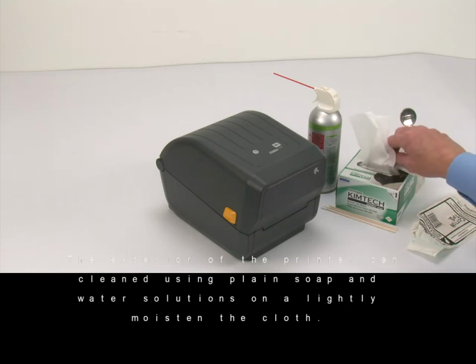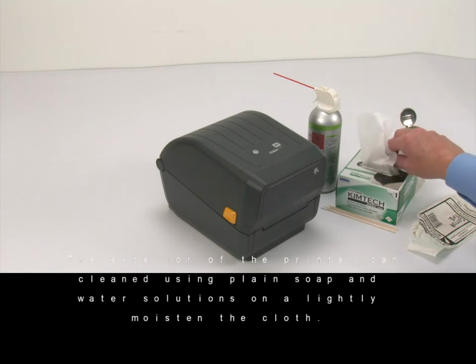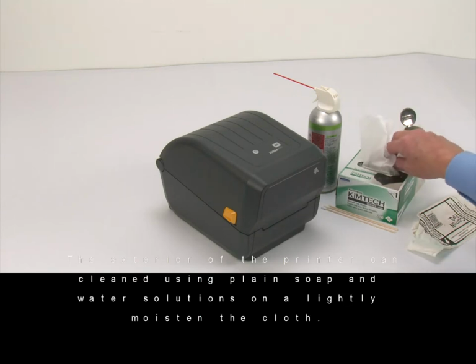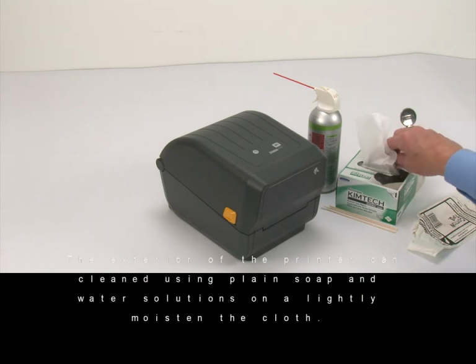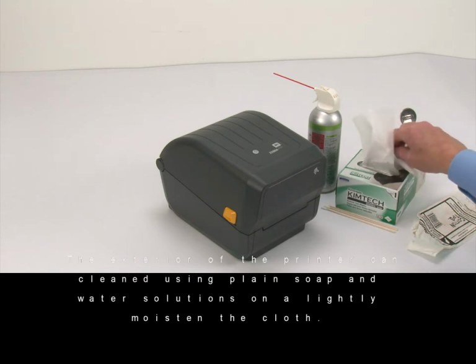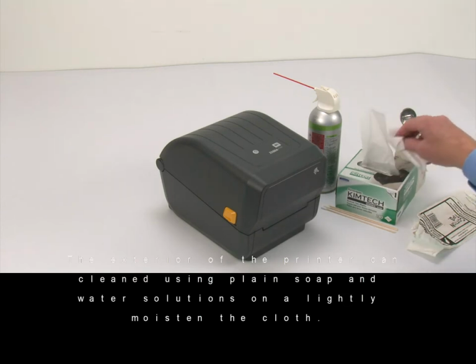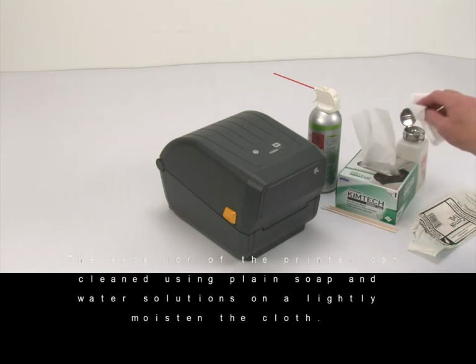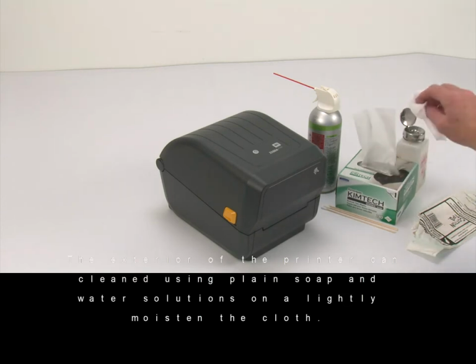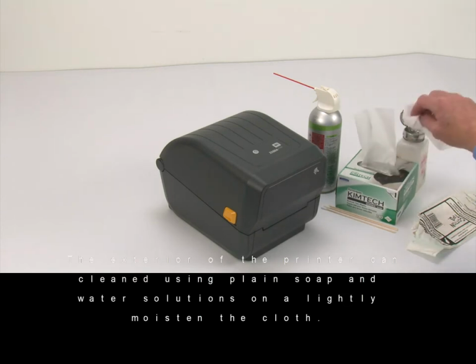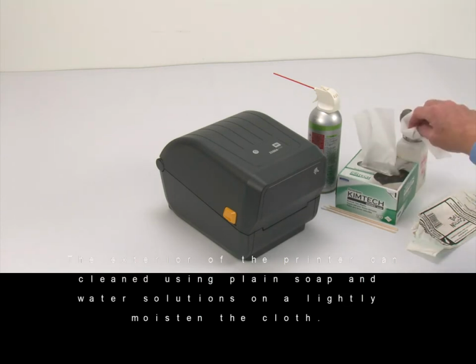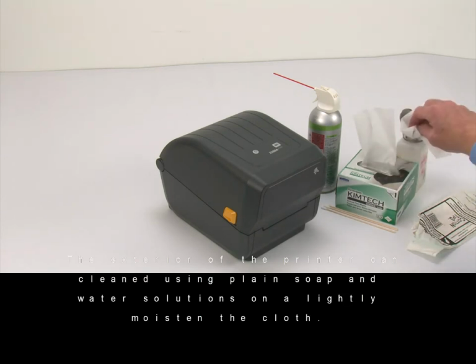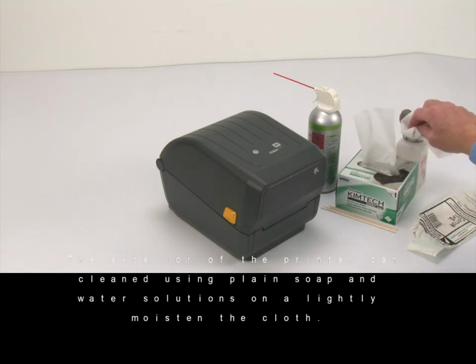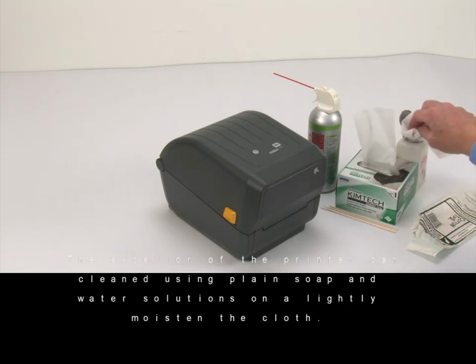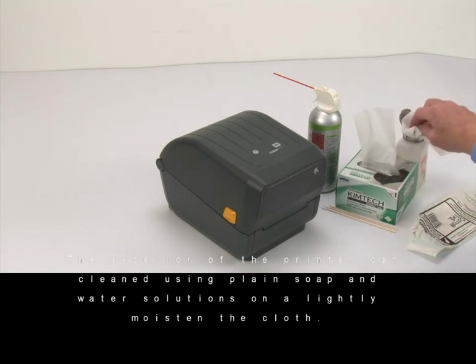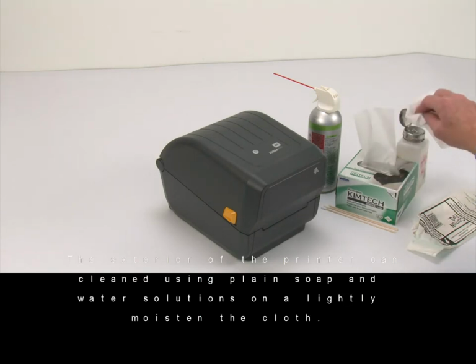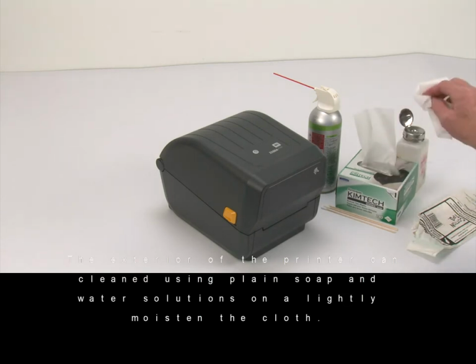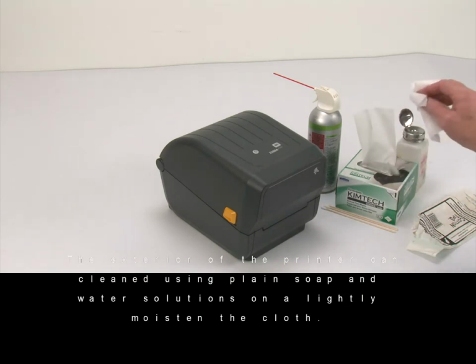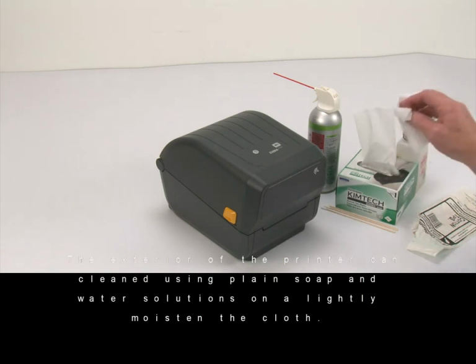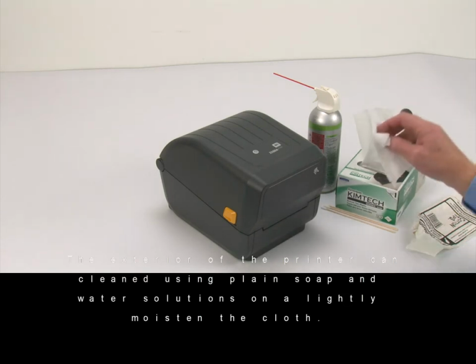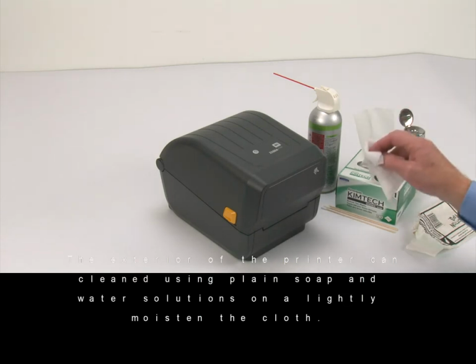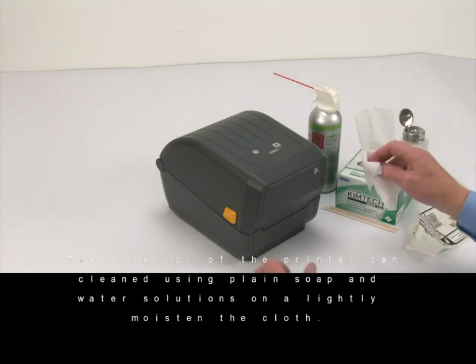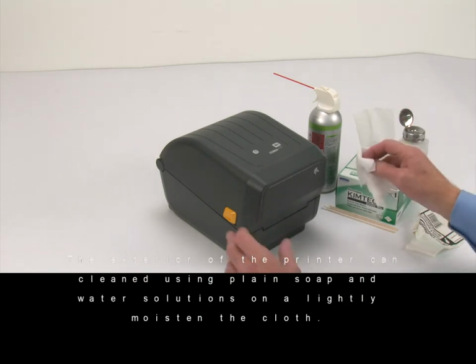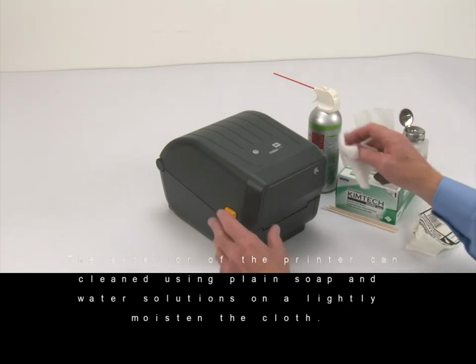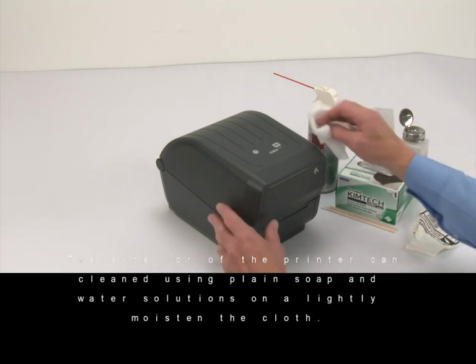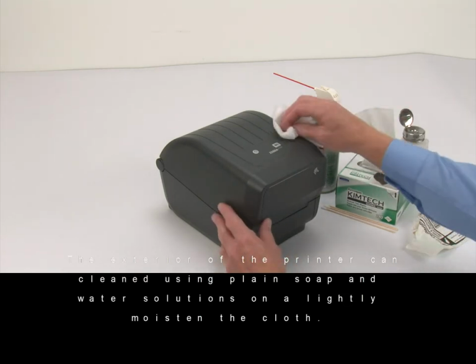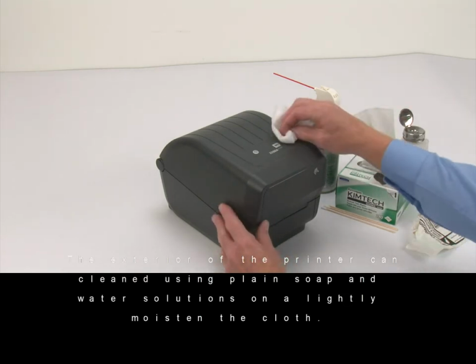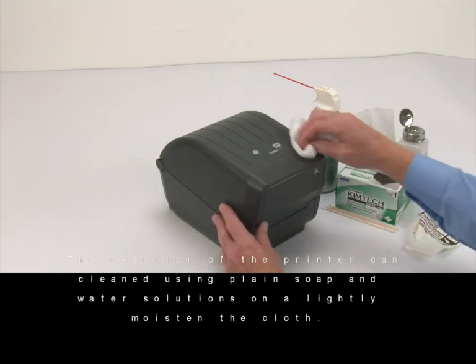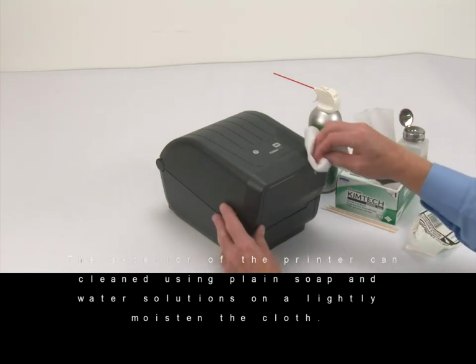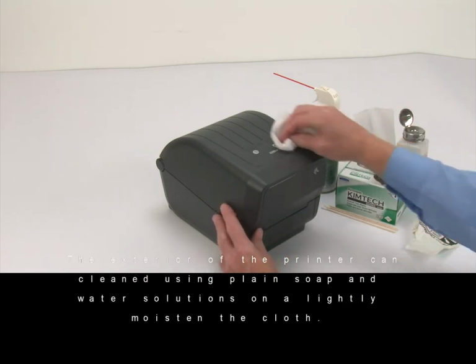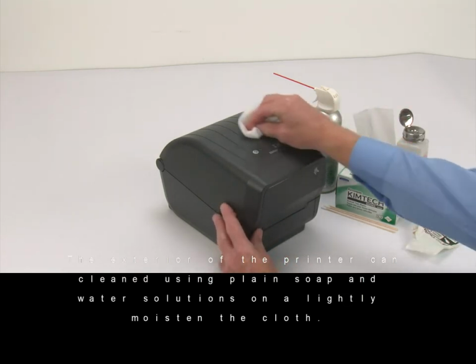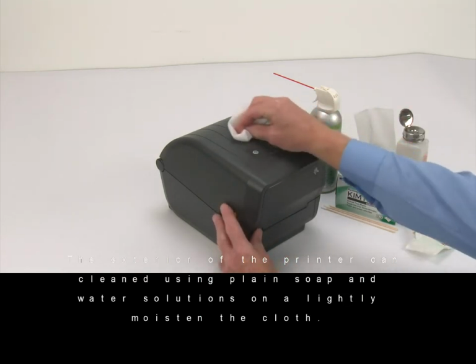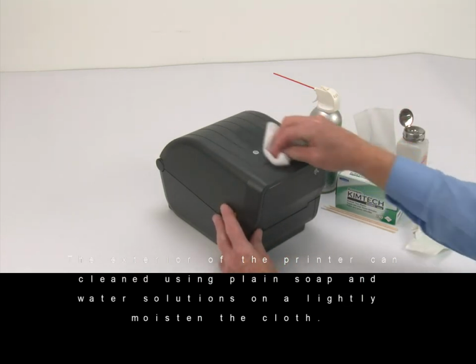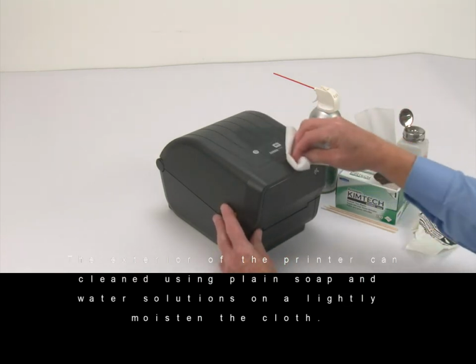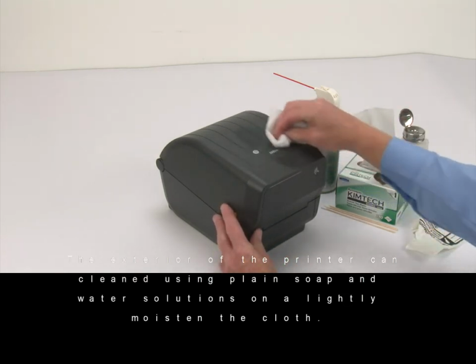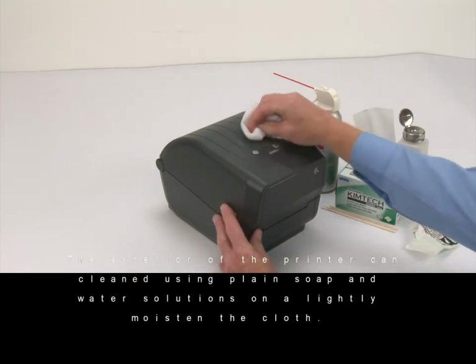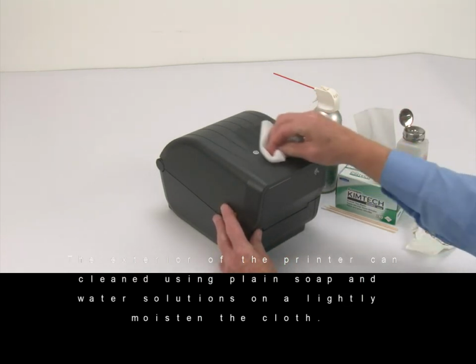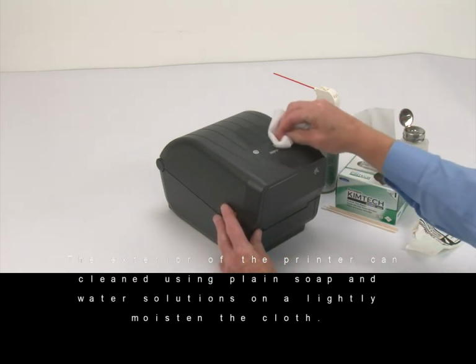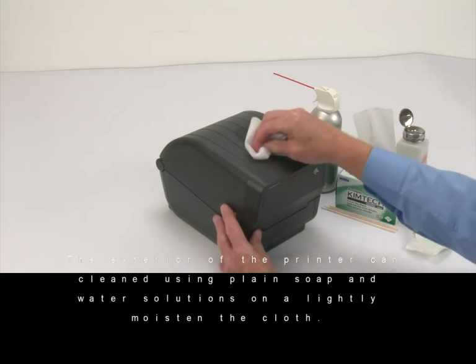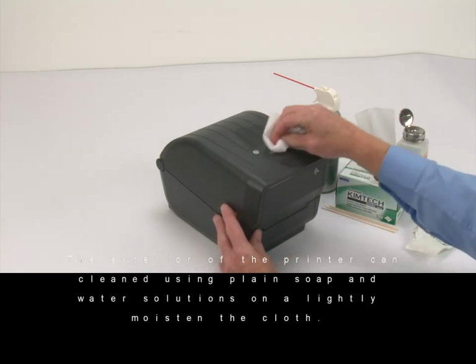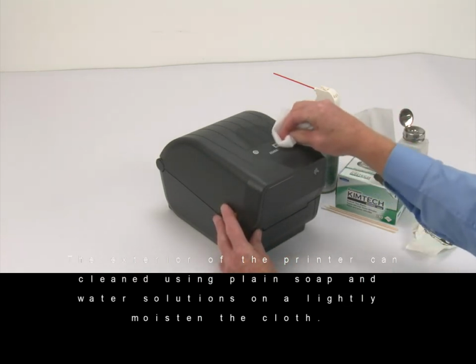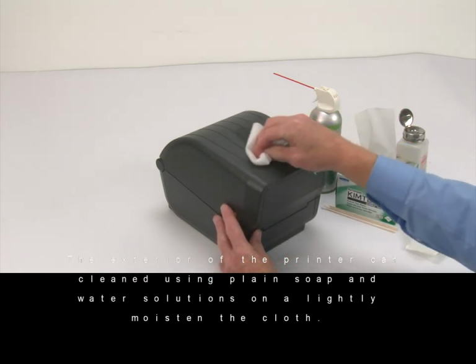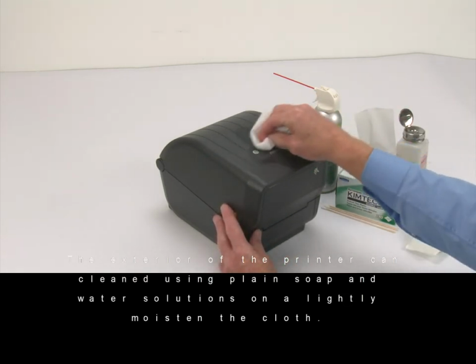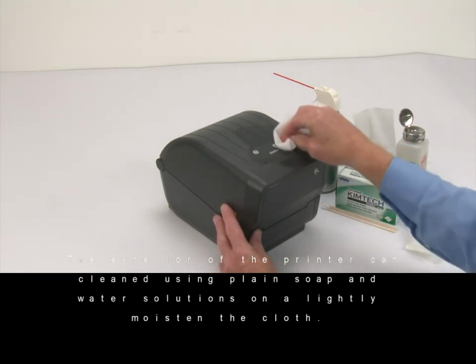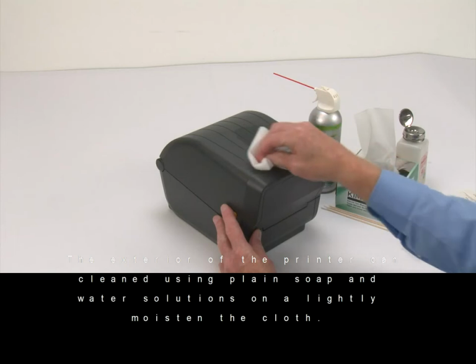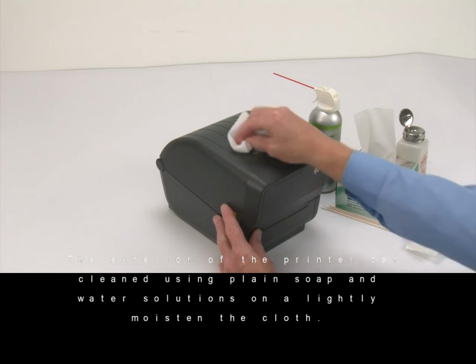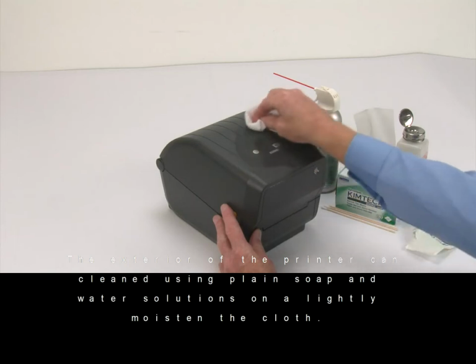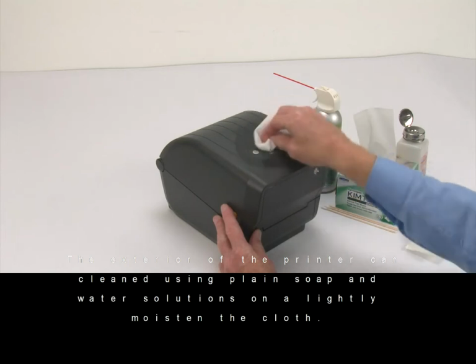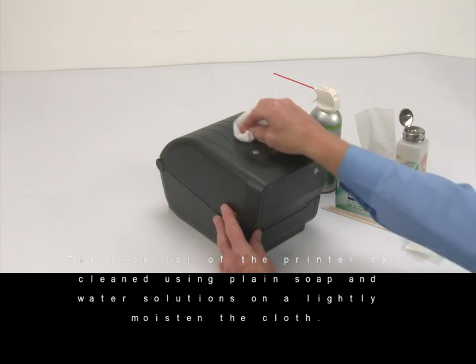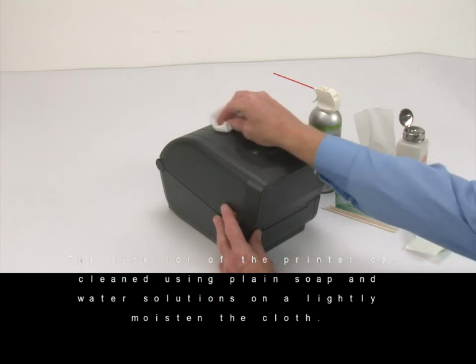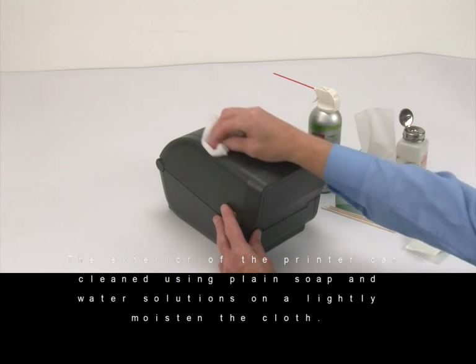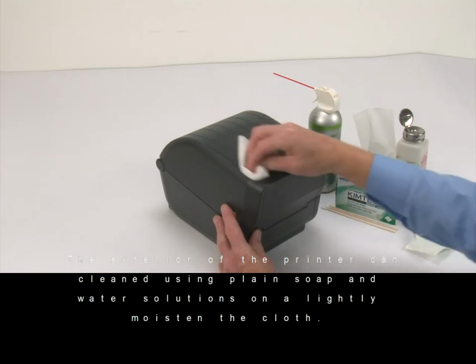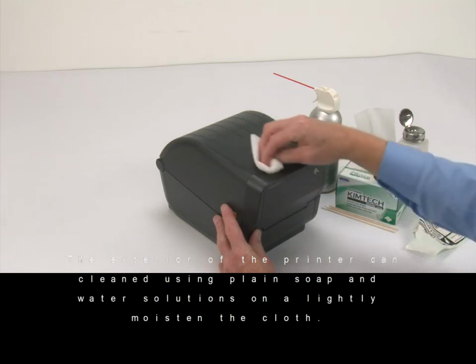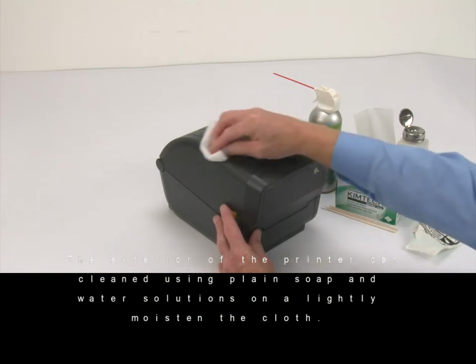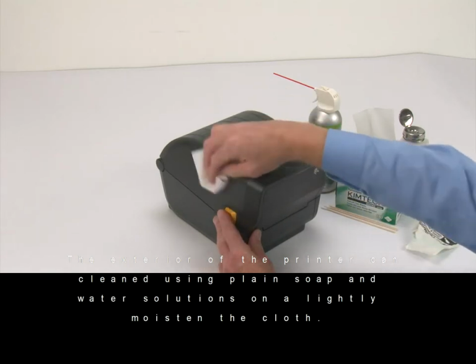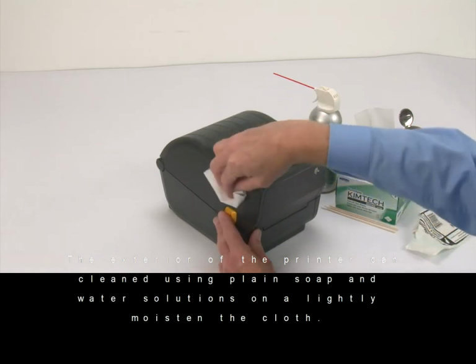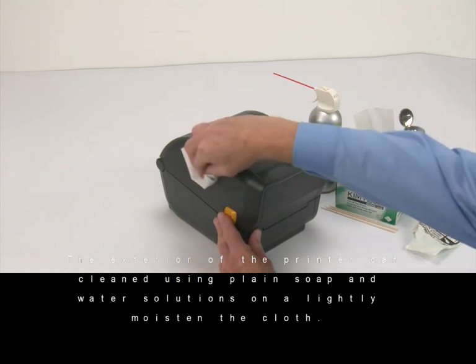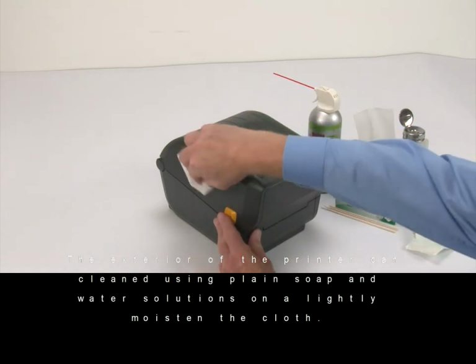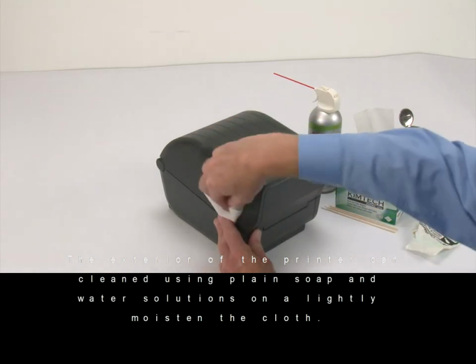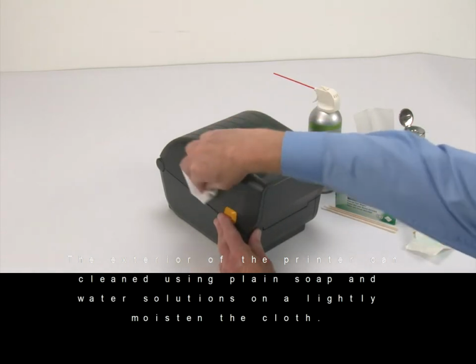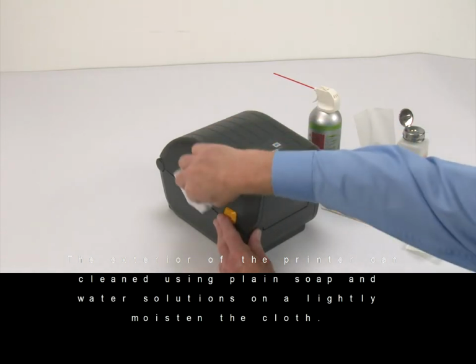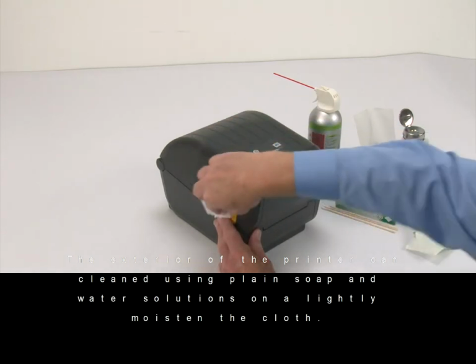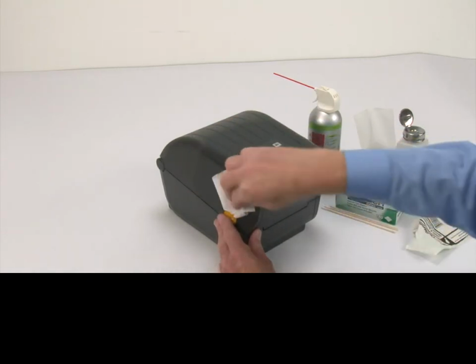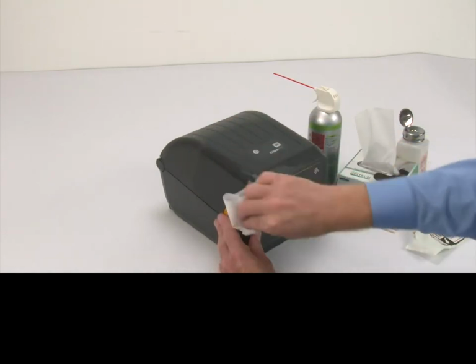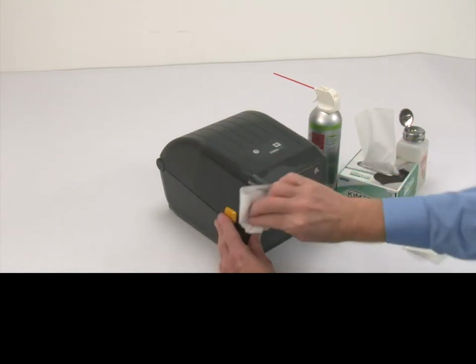Wipe the ridges and plastic surfaces of the media entry slot.